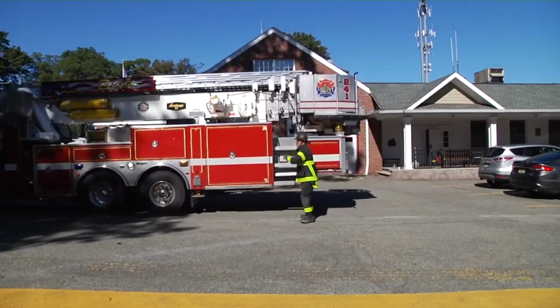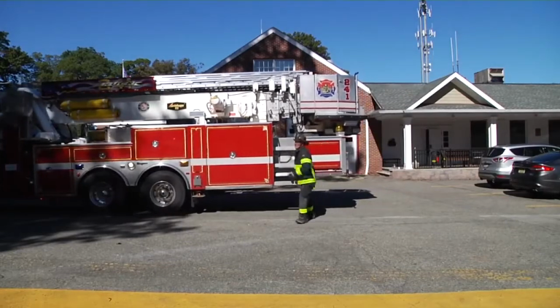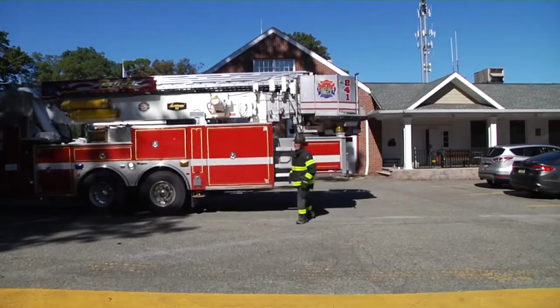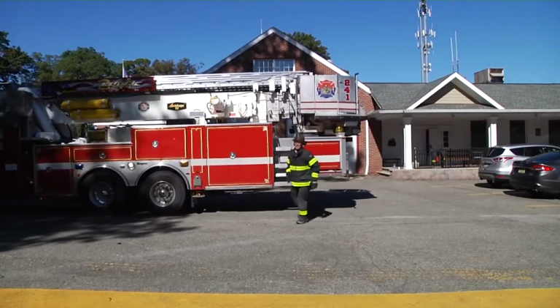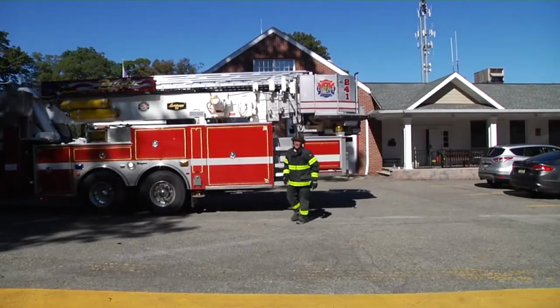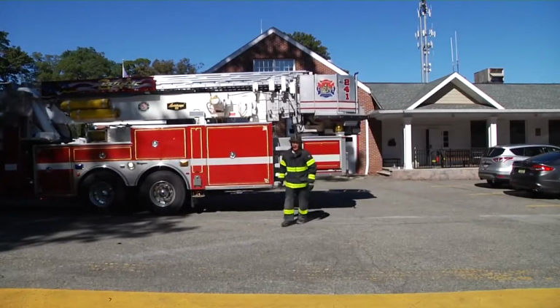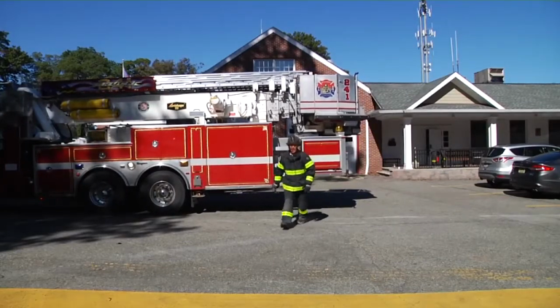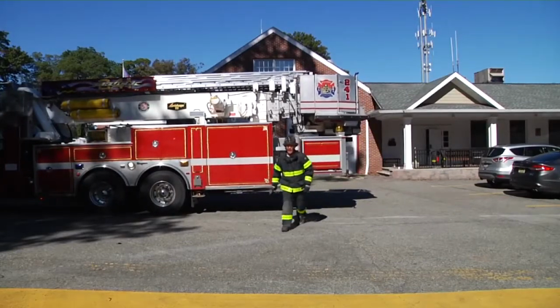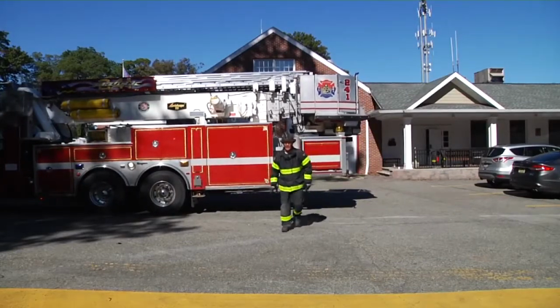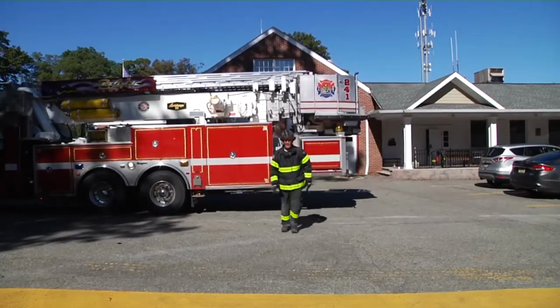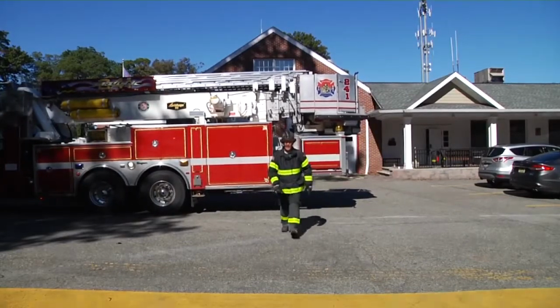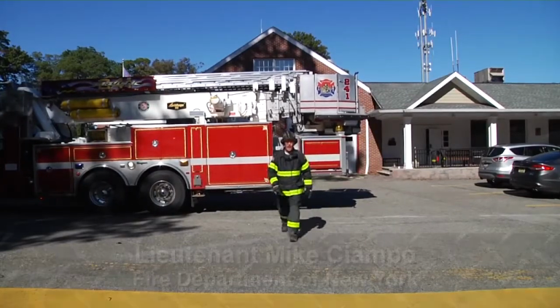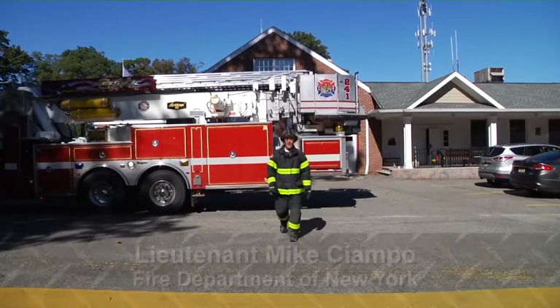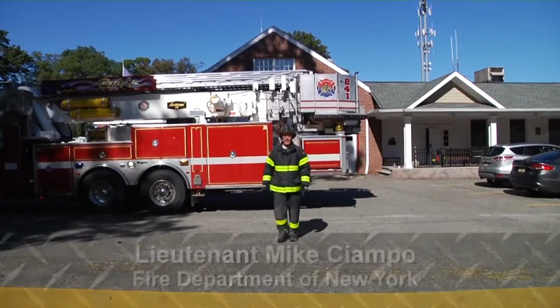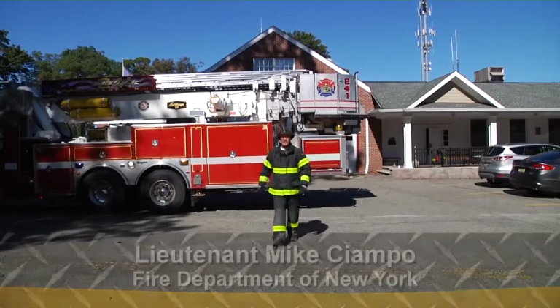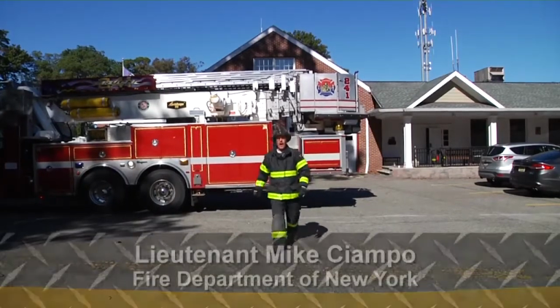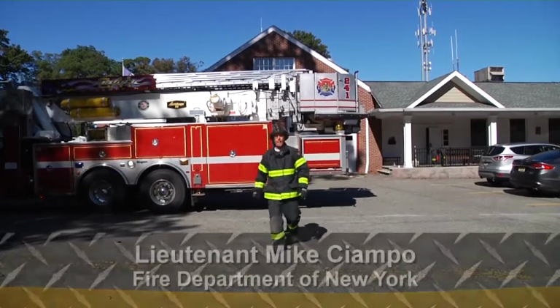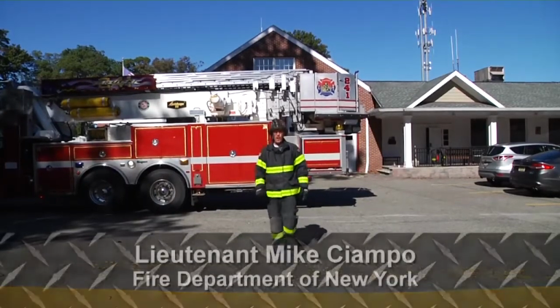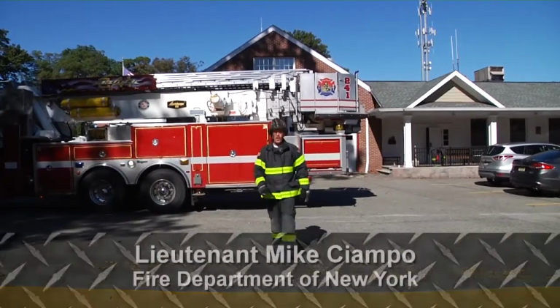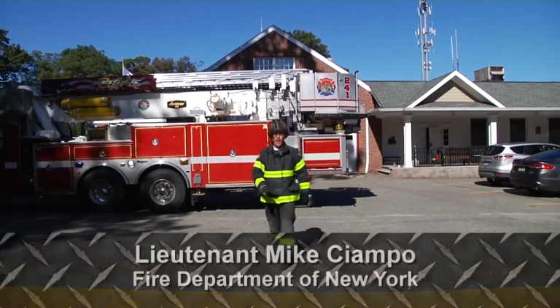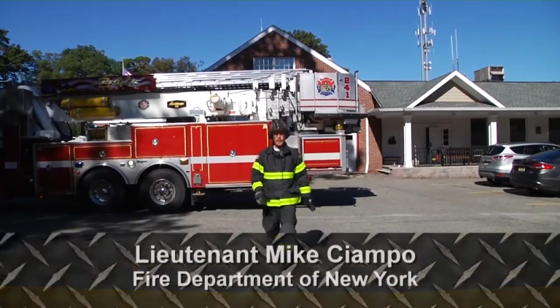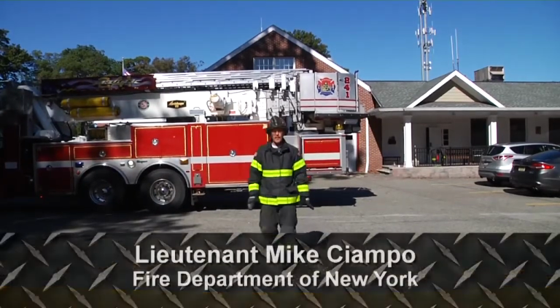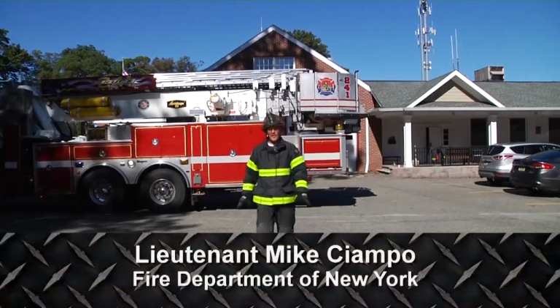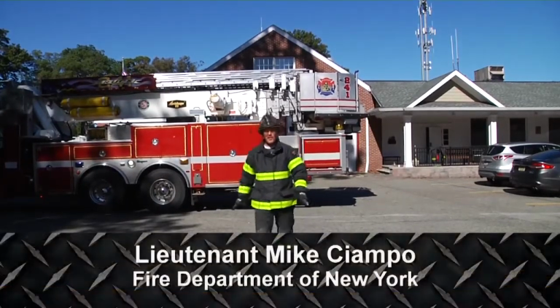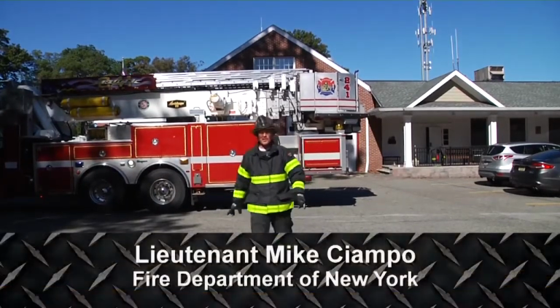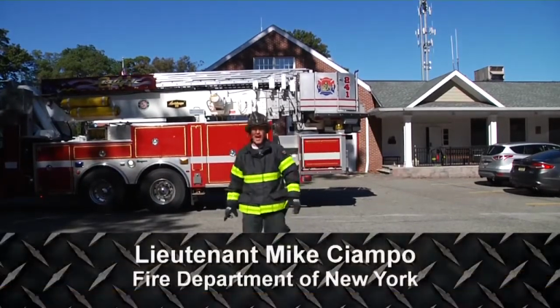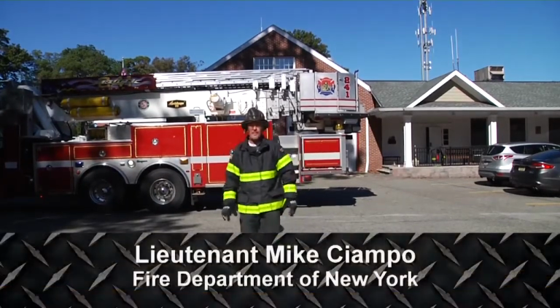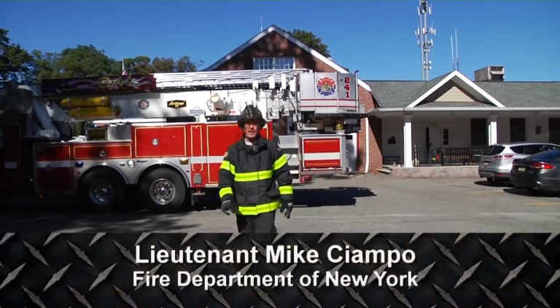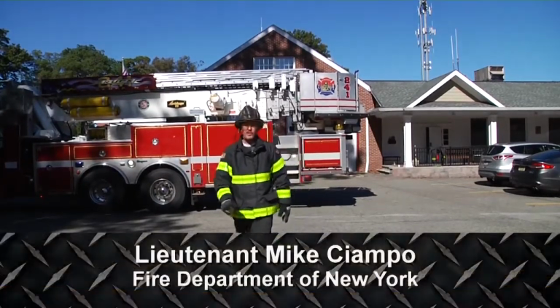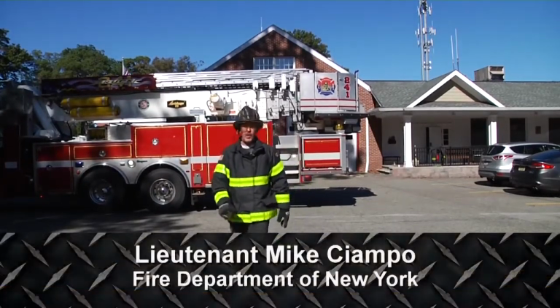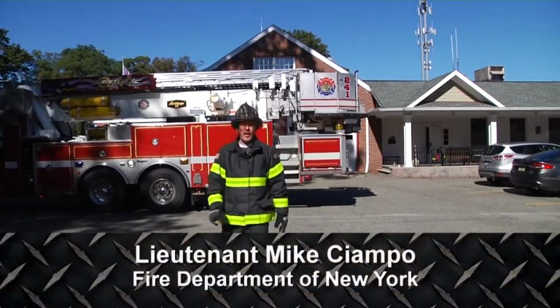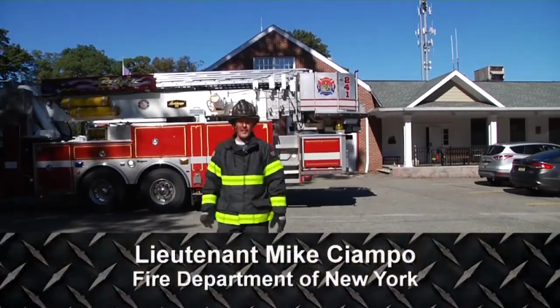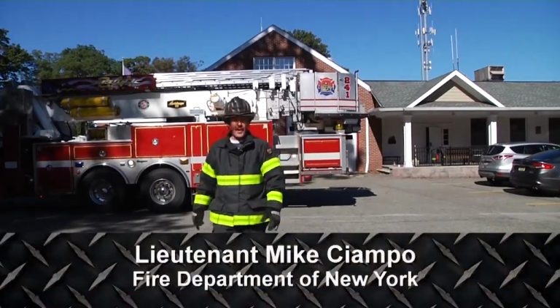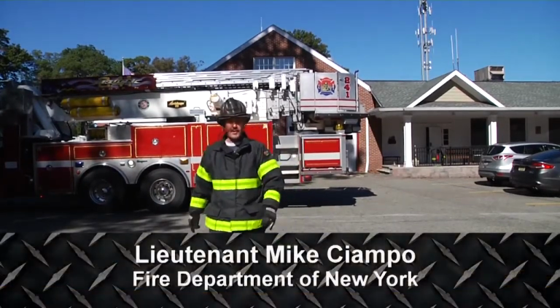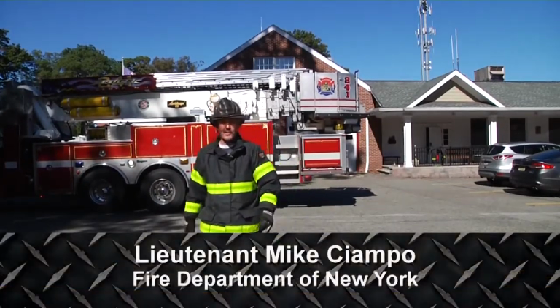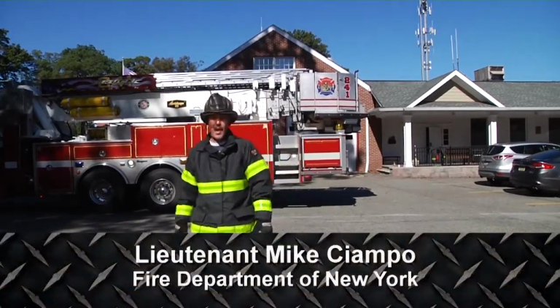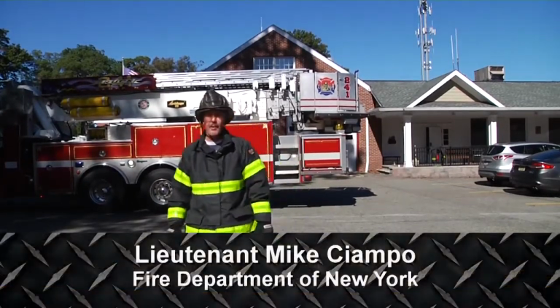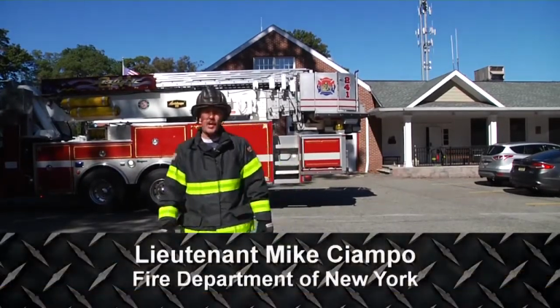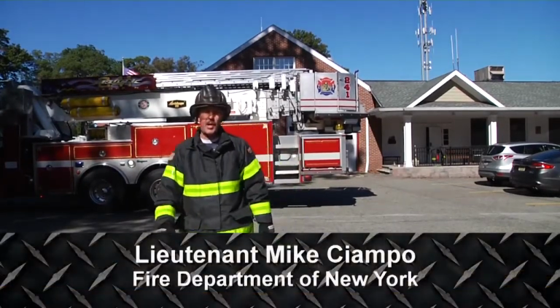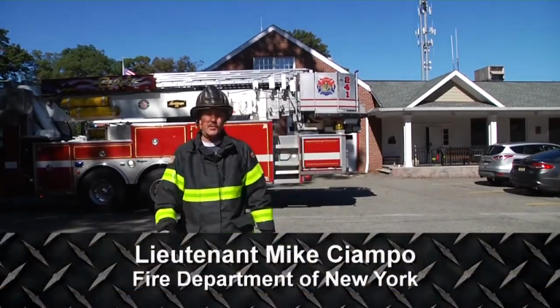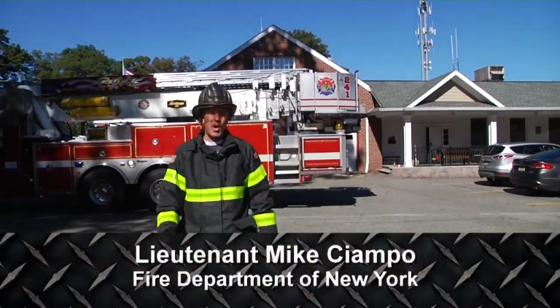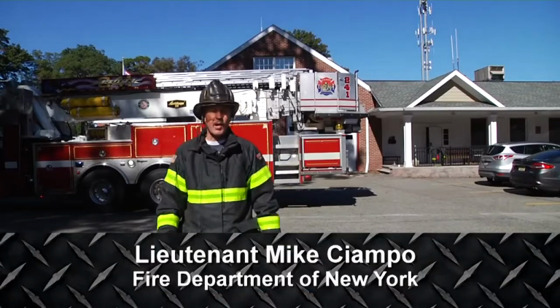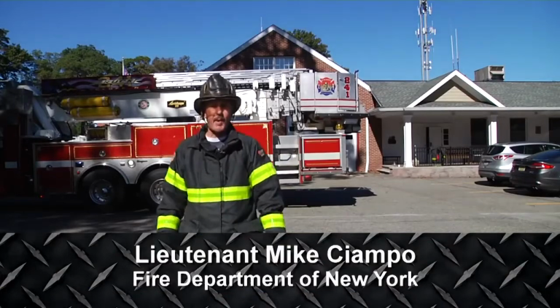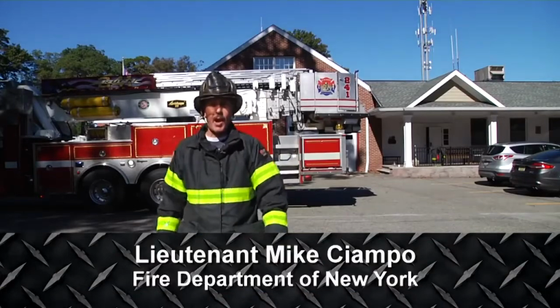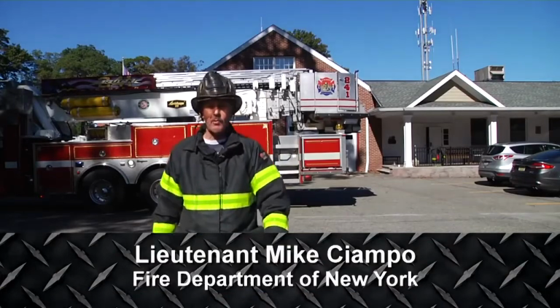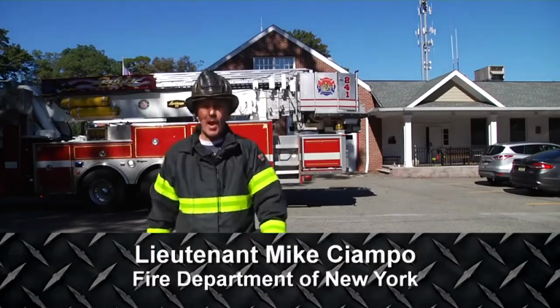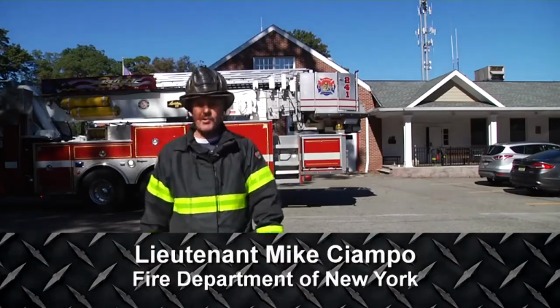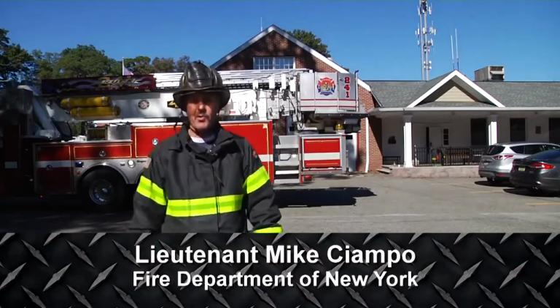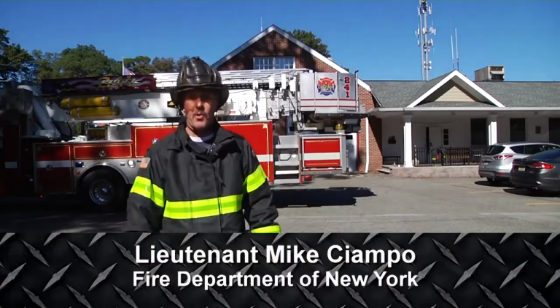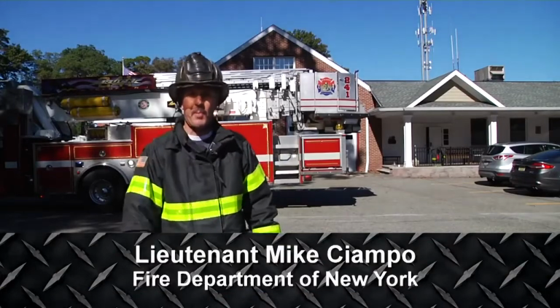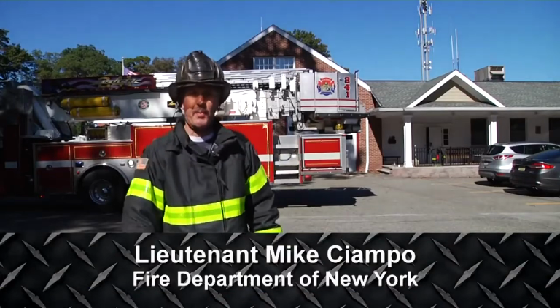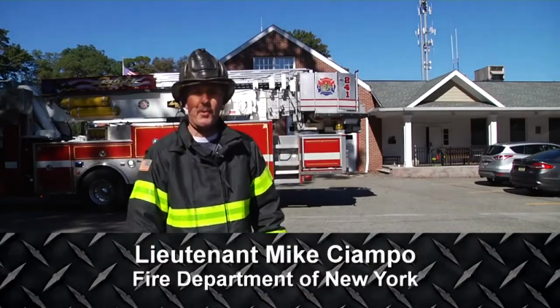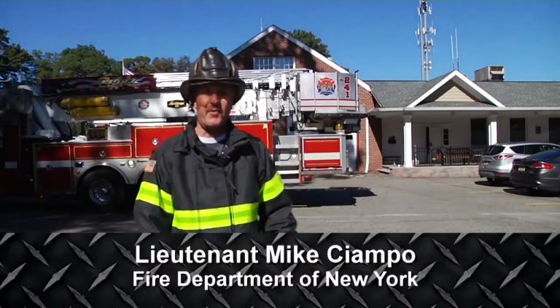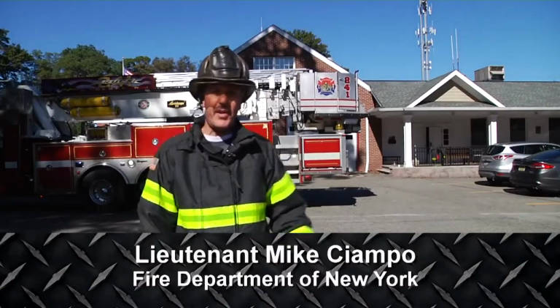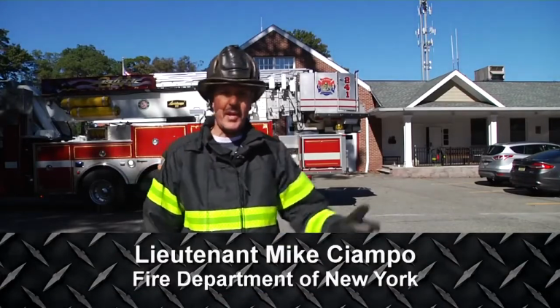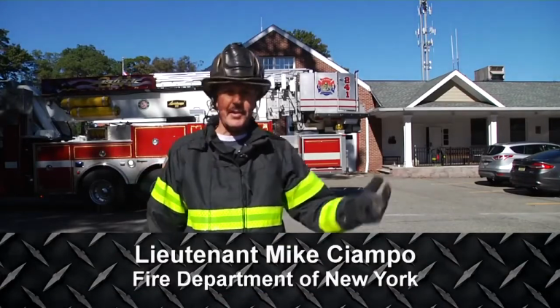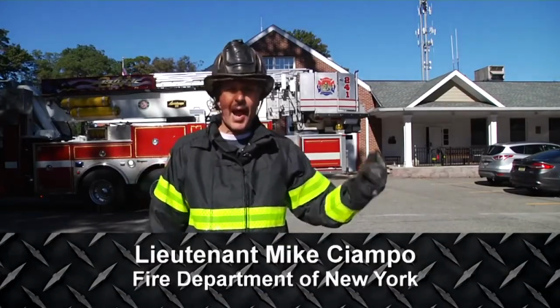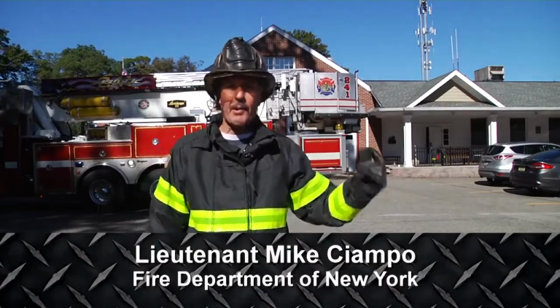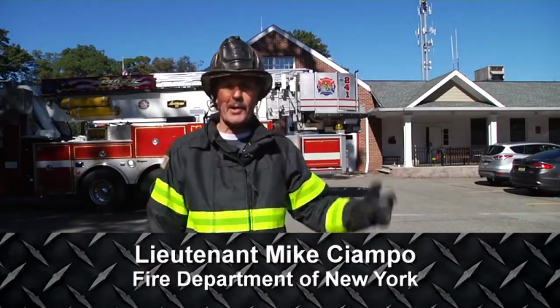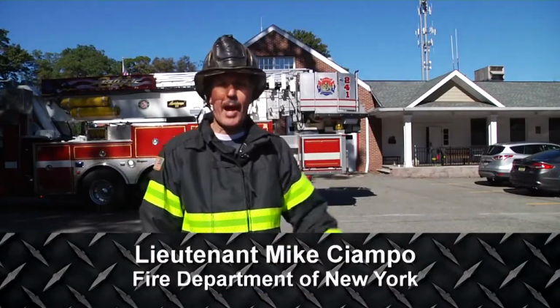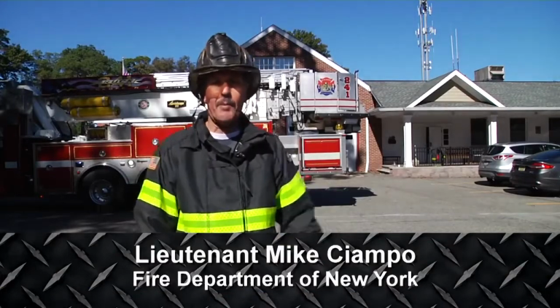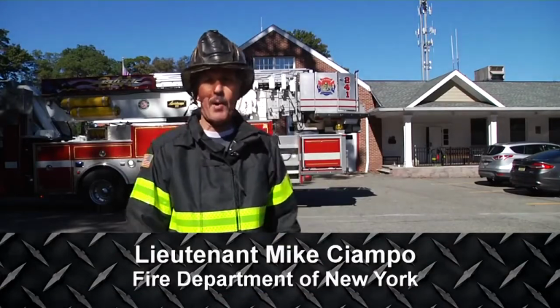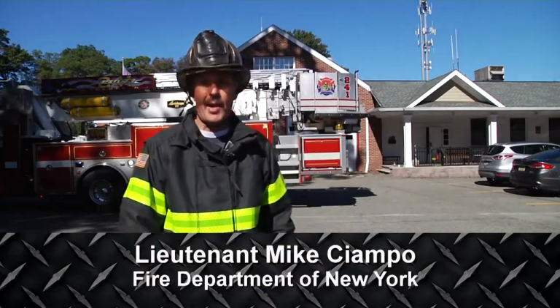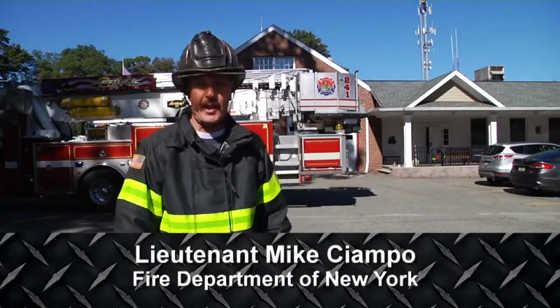I'm Mike Ciampo, welcome to this segment of Trainer Minutes. Today we're going to talk about rescuing people via the tower ladder bucket.